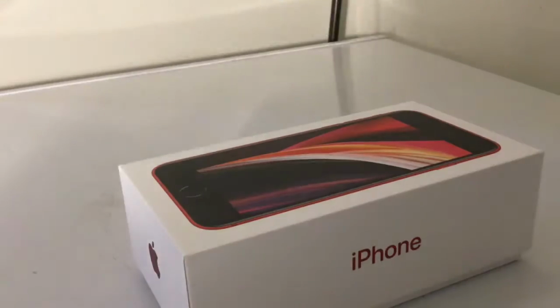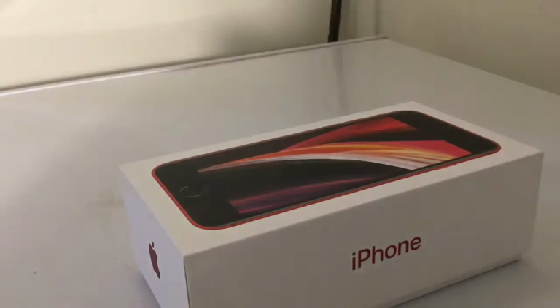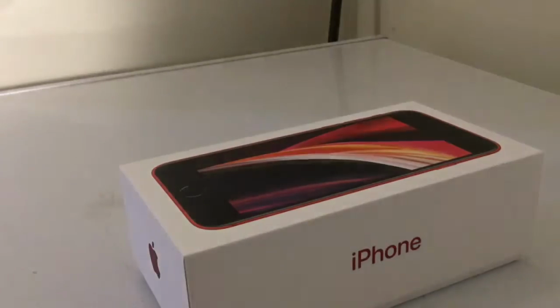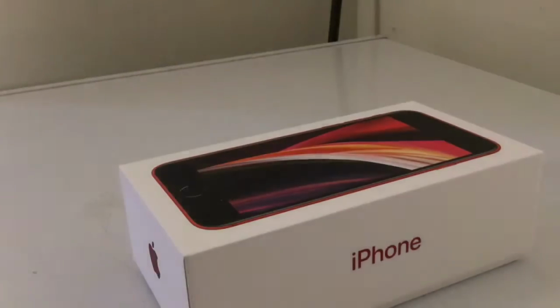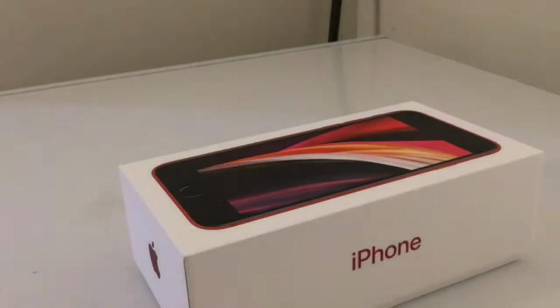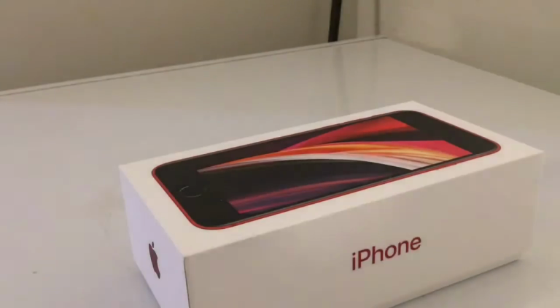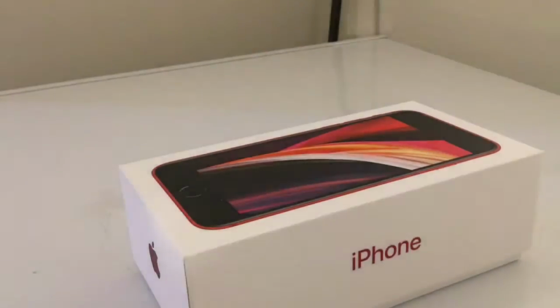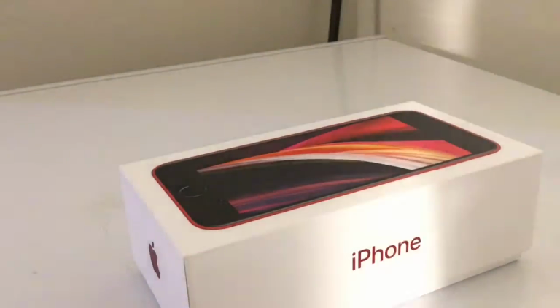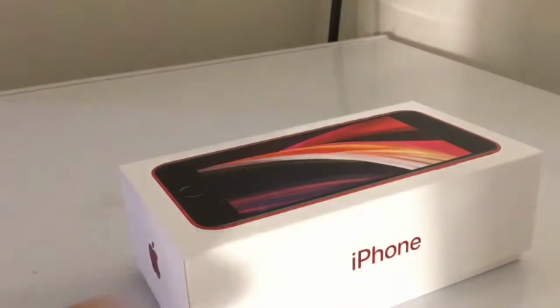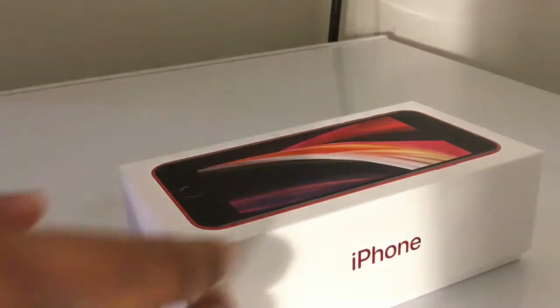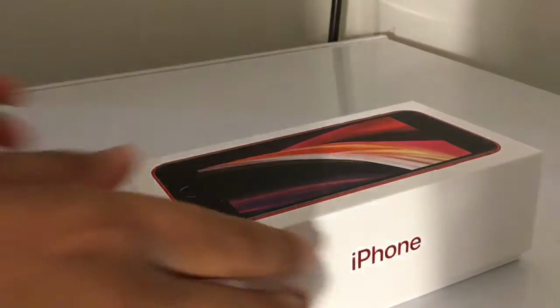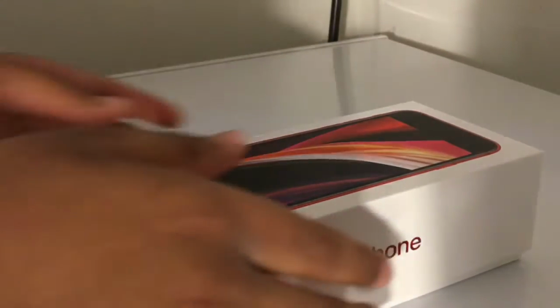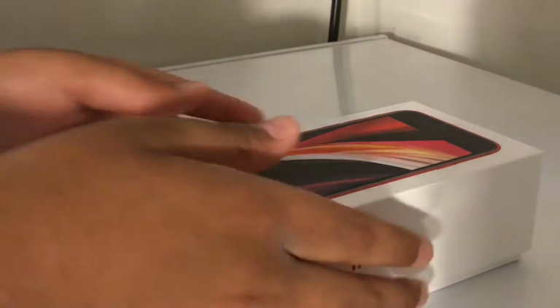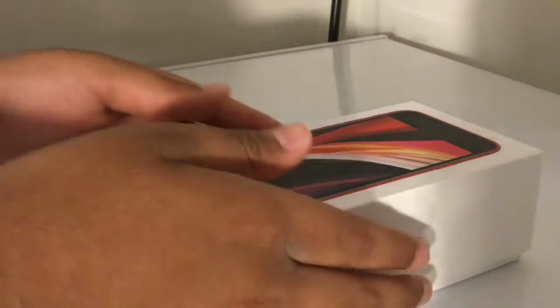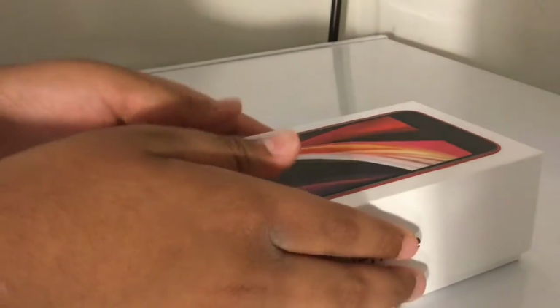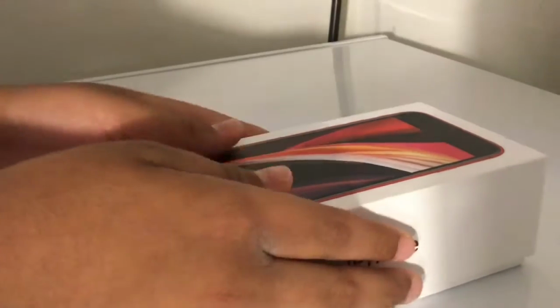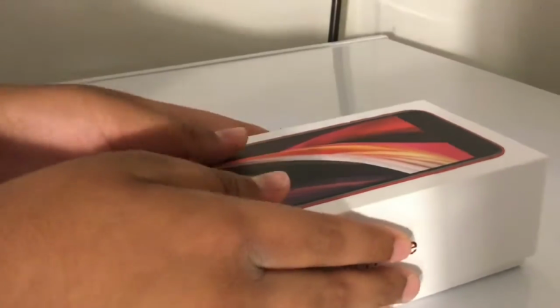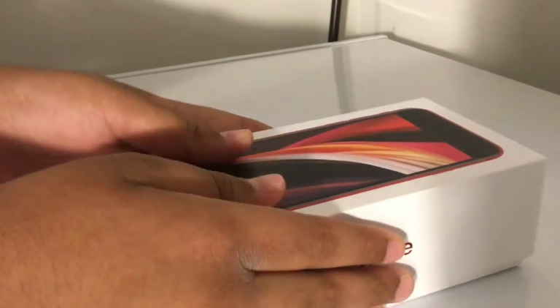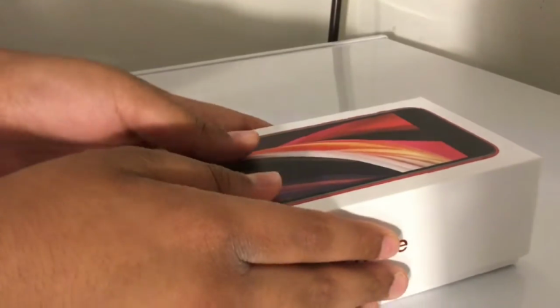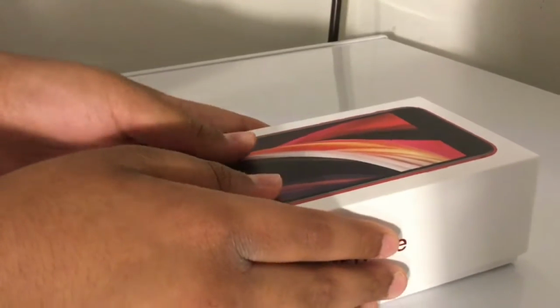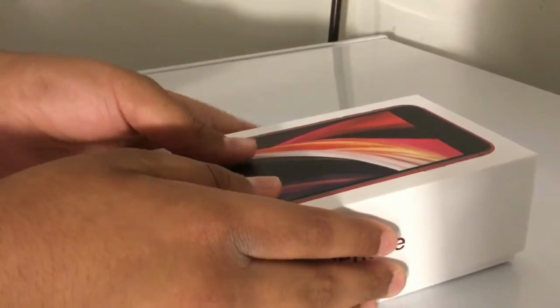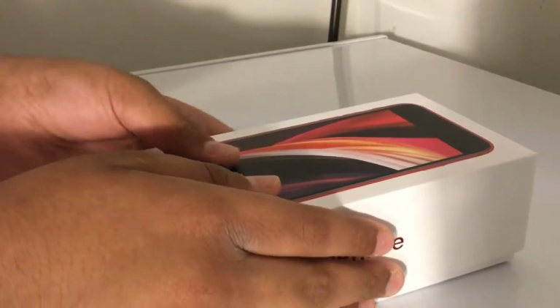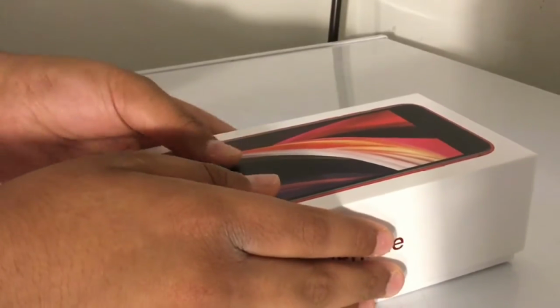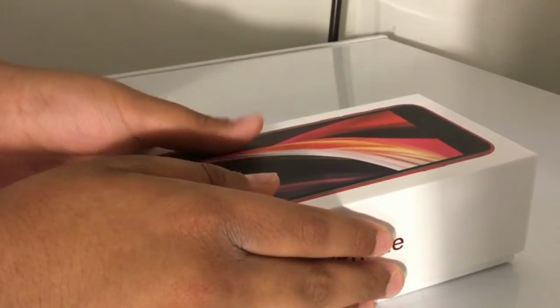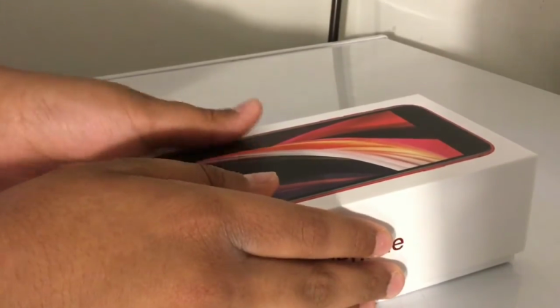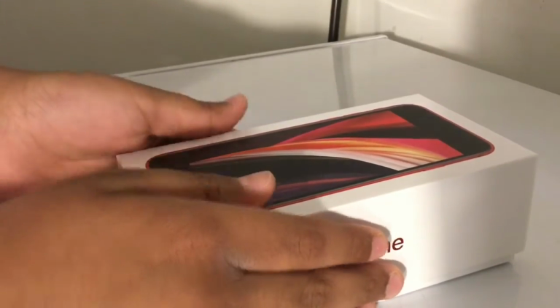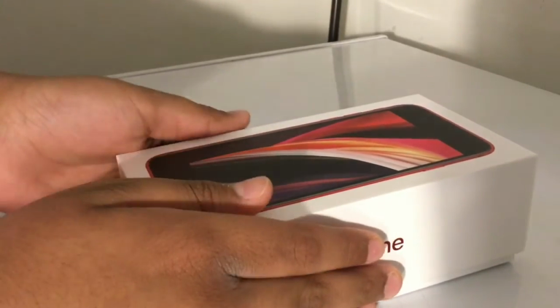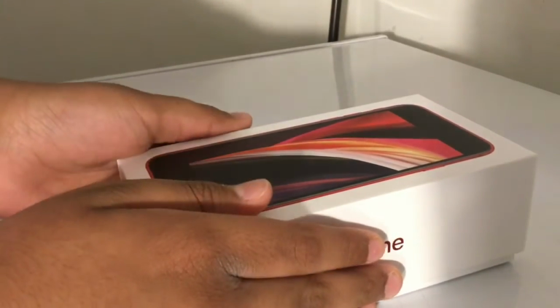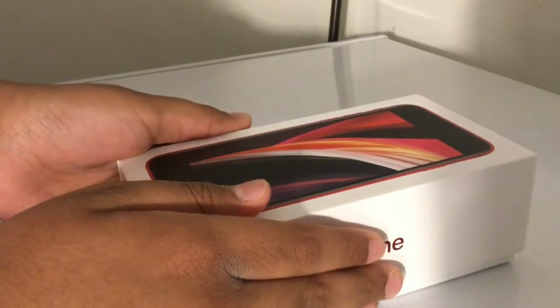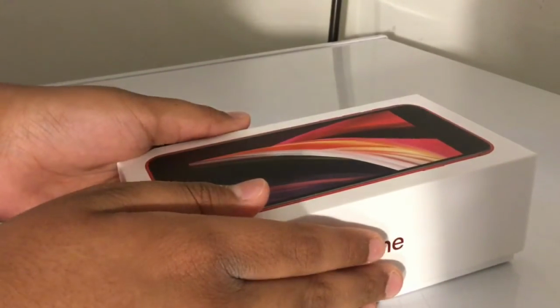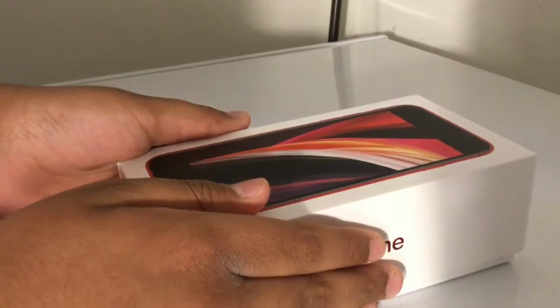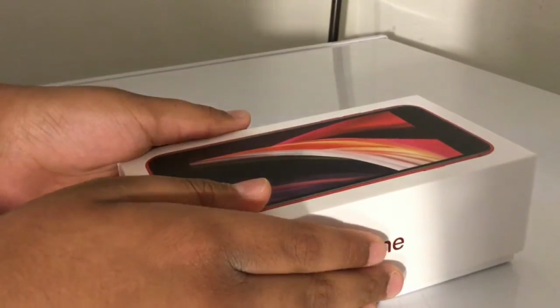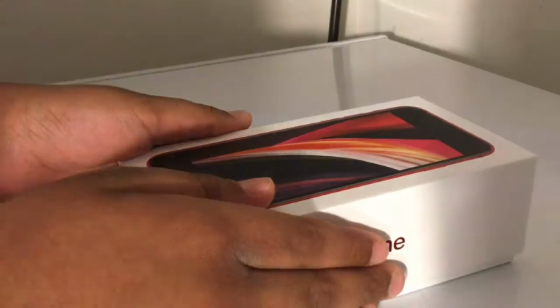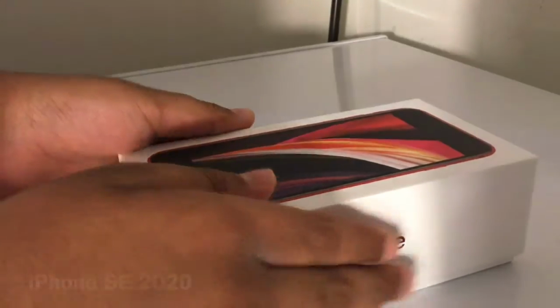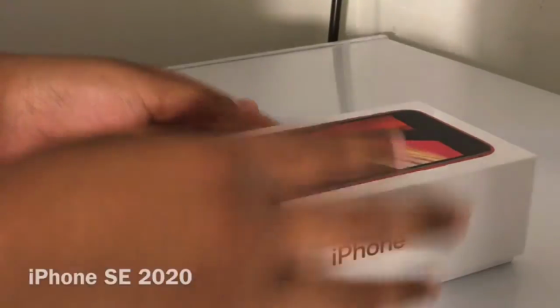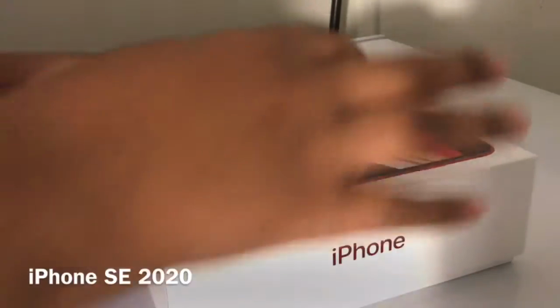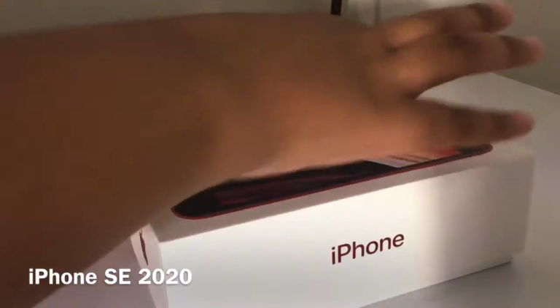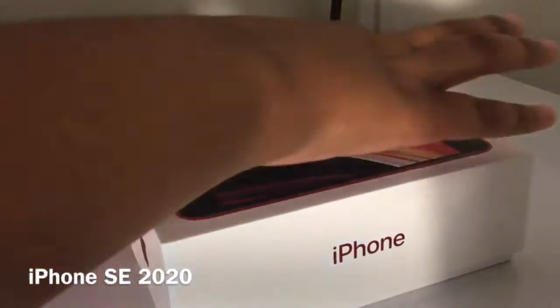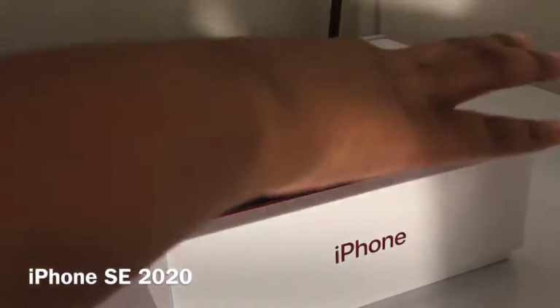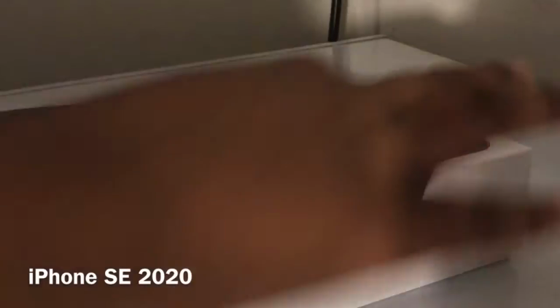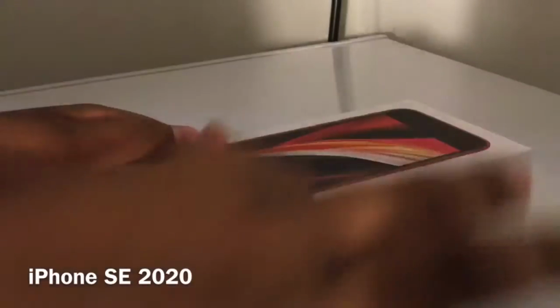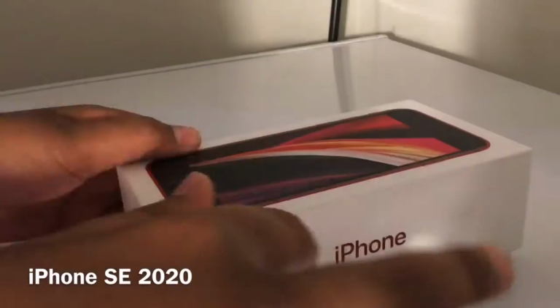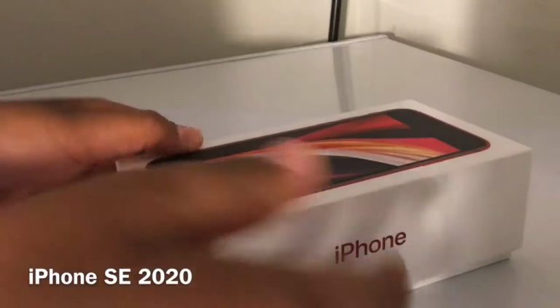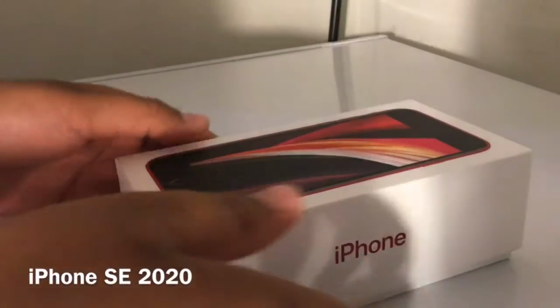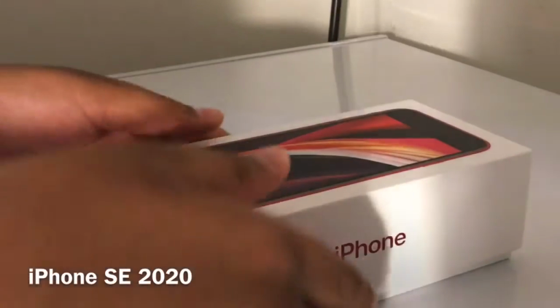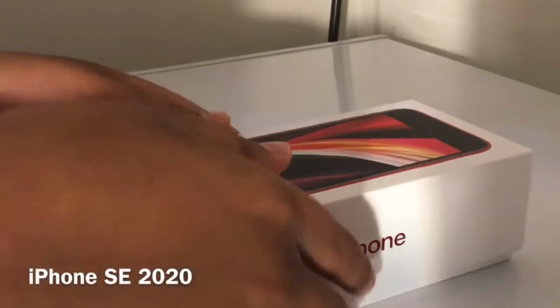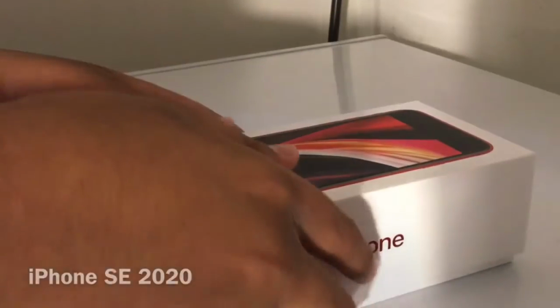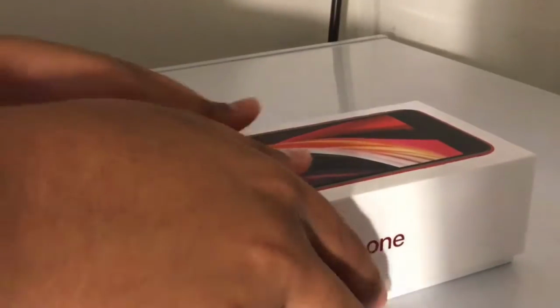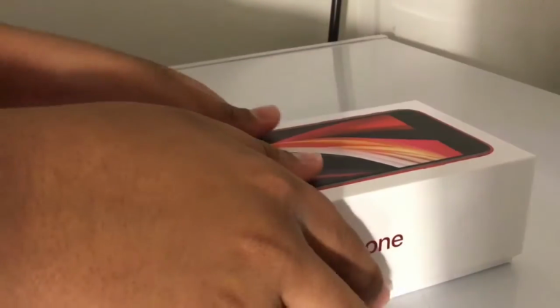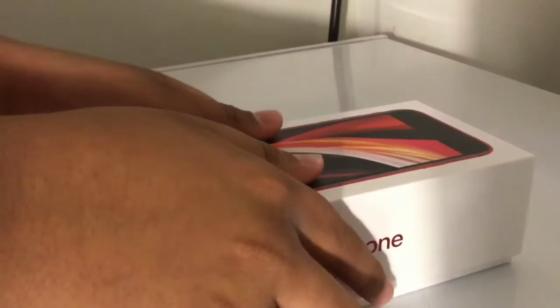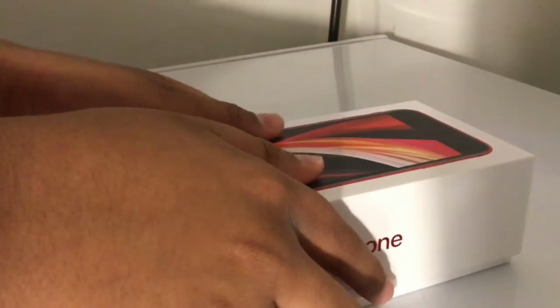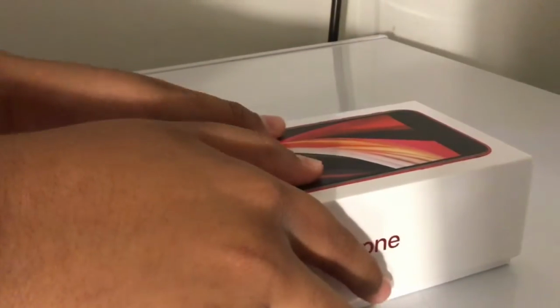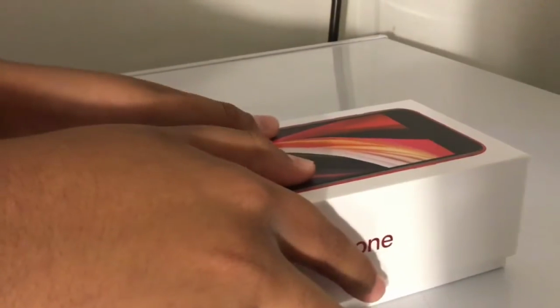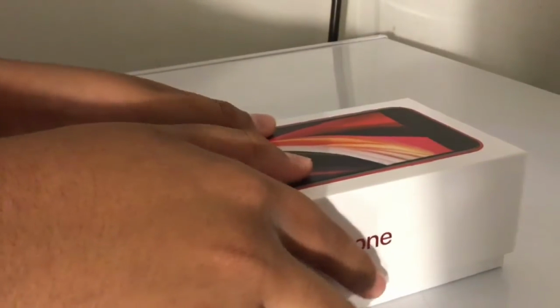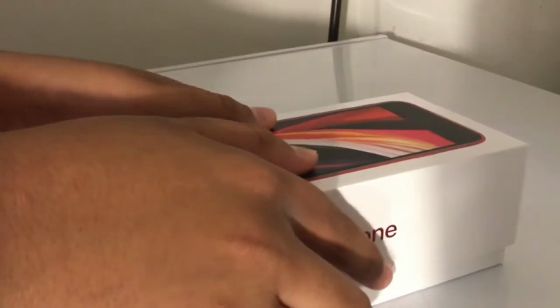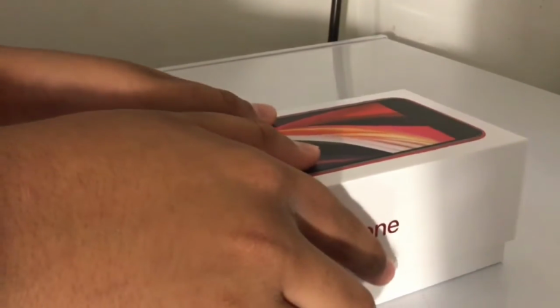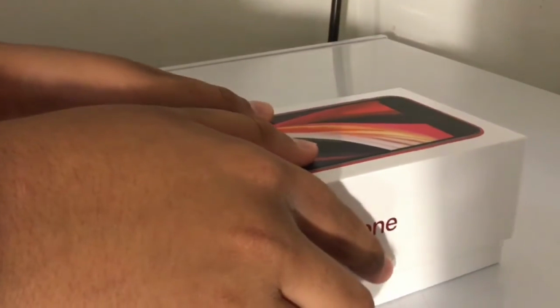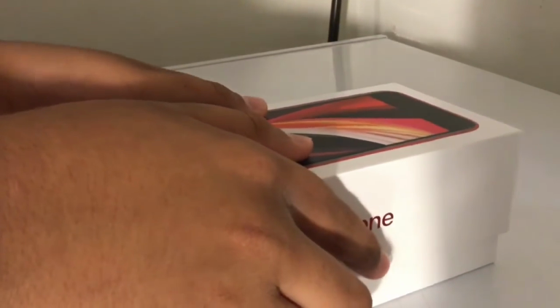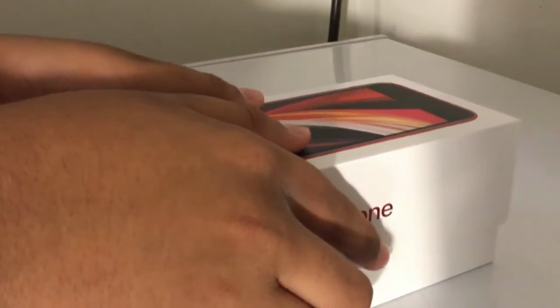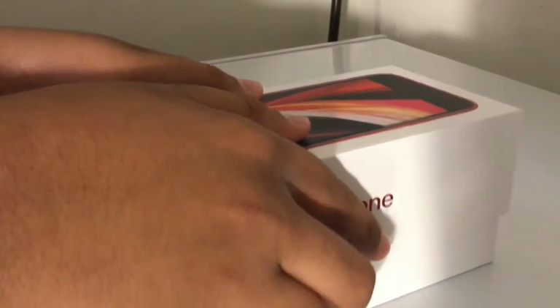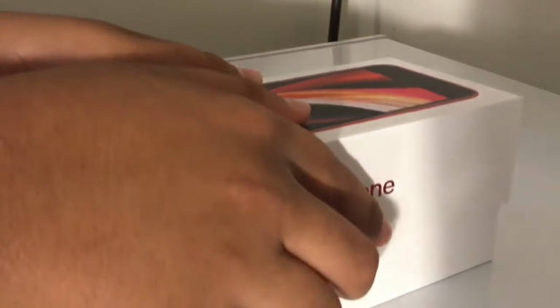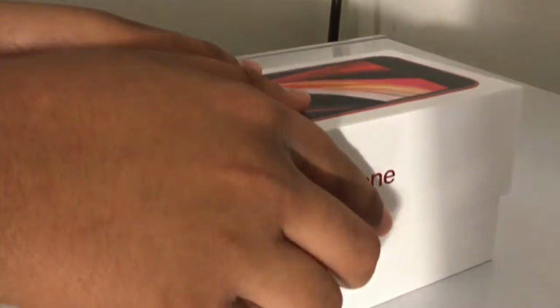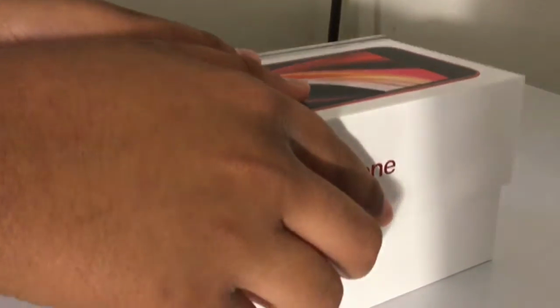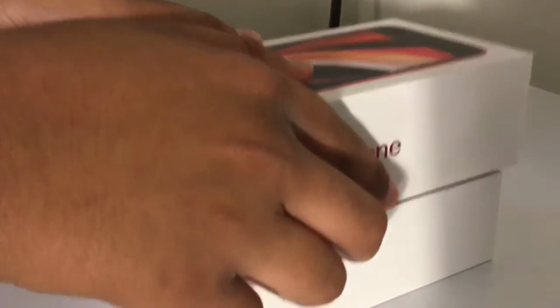What's up guys, welcome back to my channel. Today I'm unboxing my brand new iPhone SE. I already took this wrapper off so let's get into it.